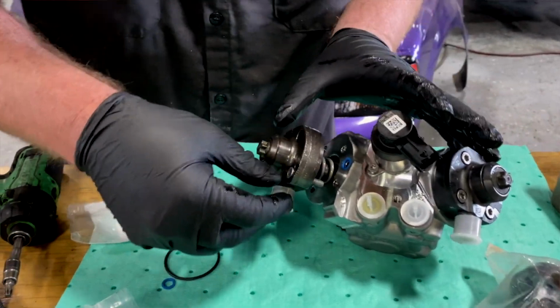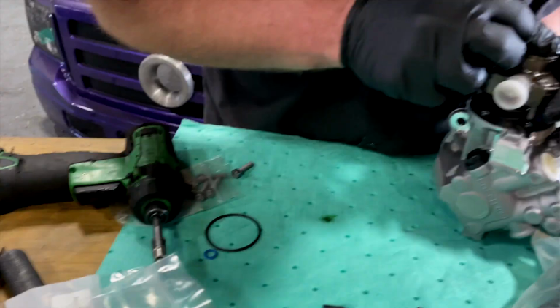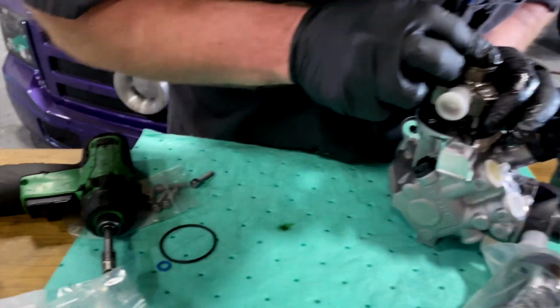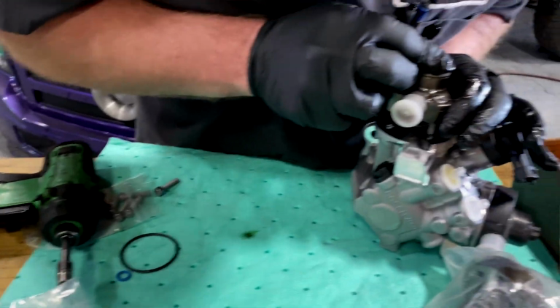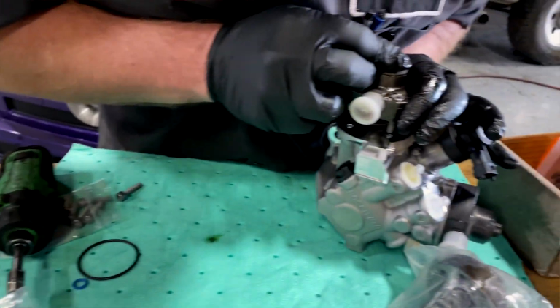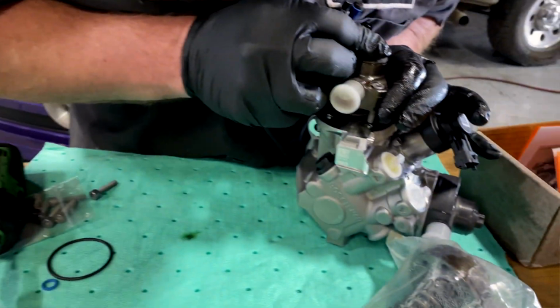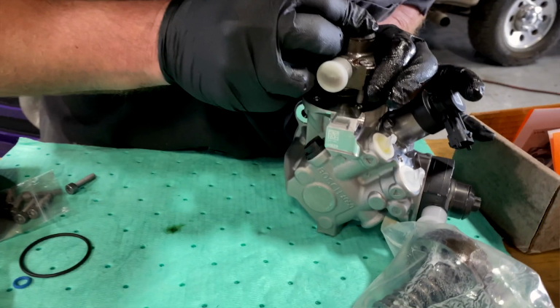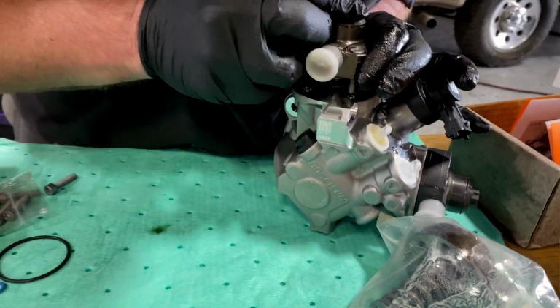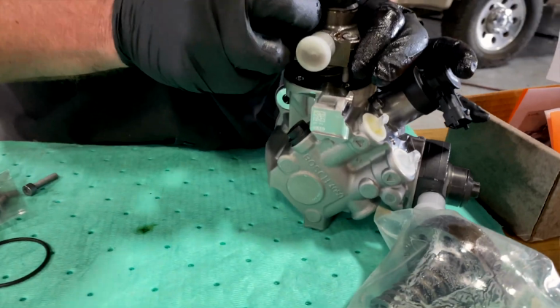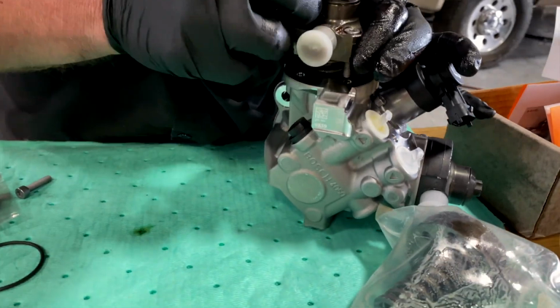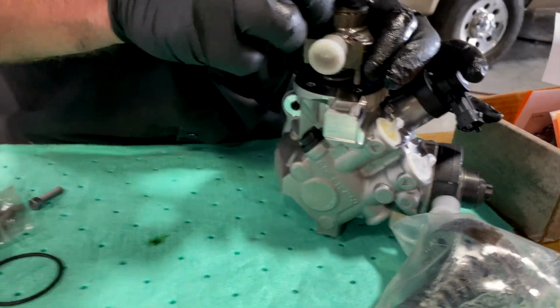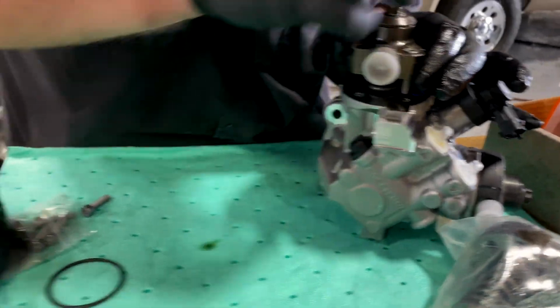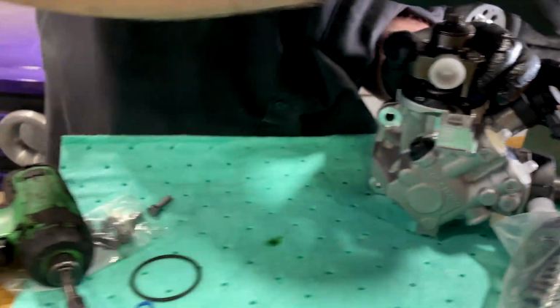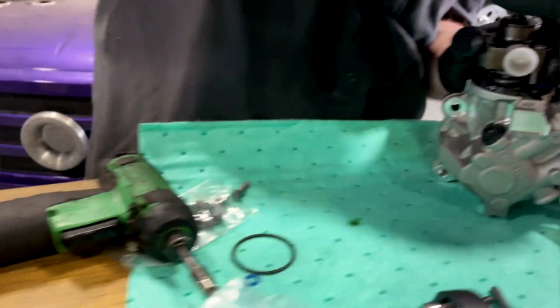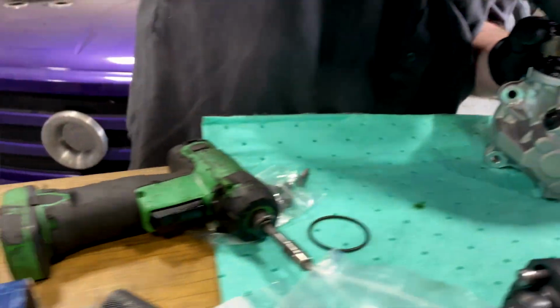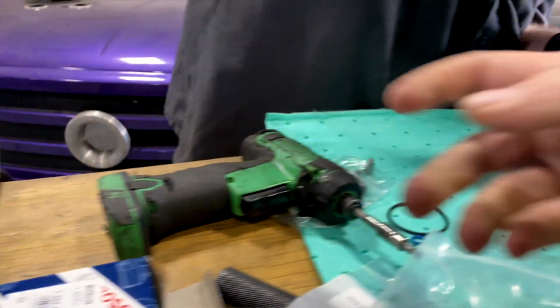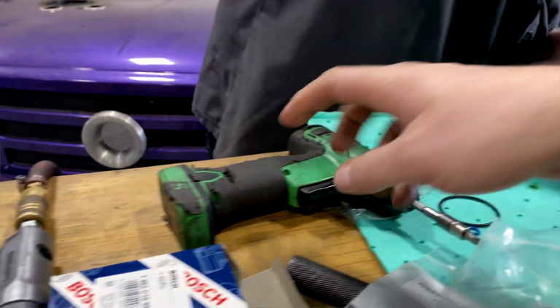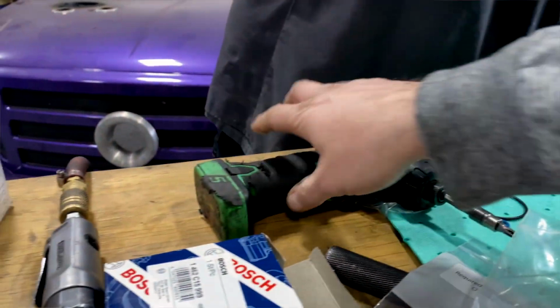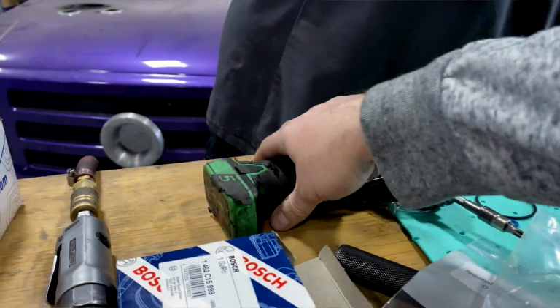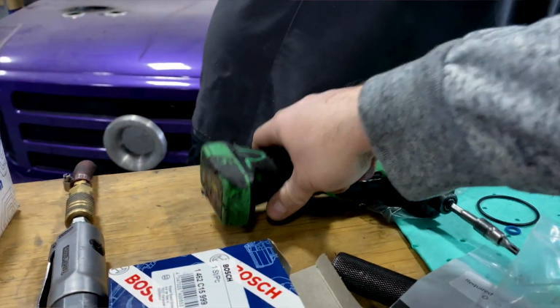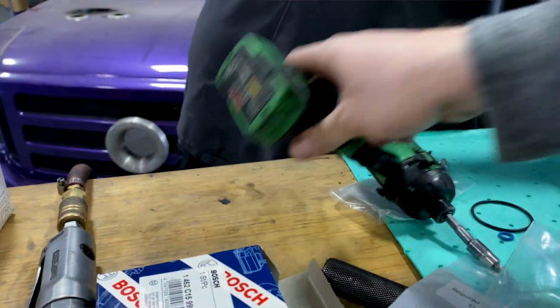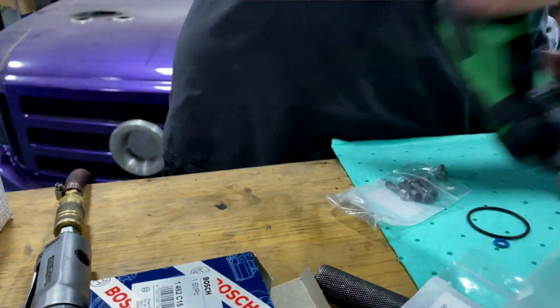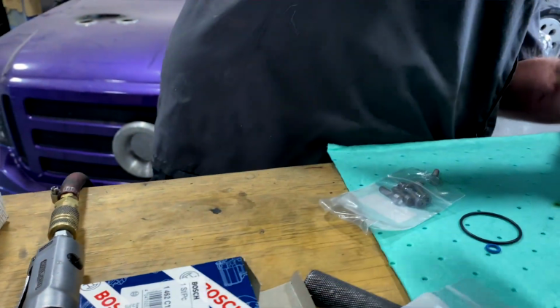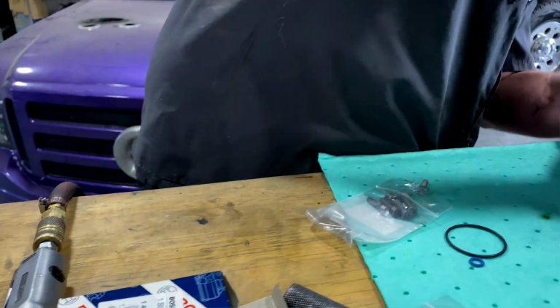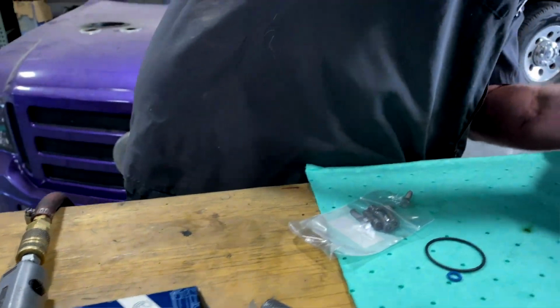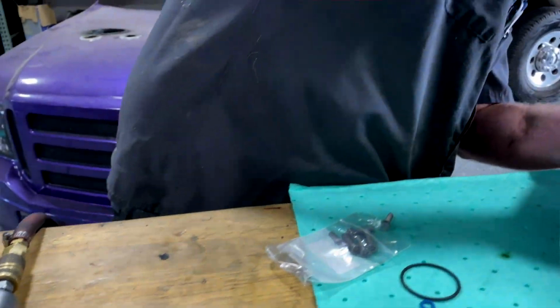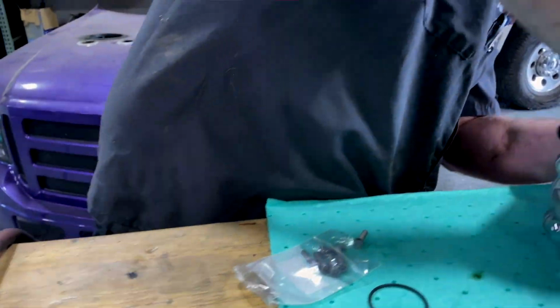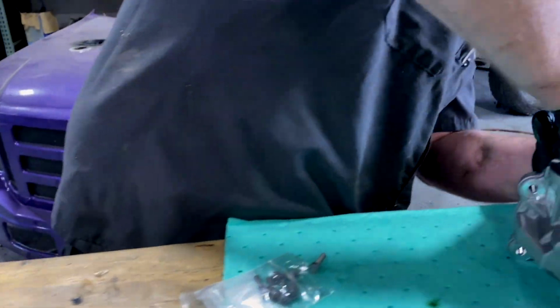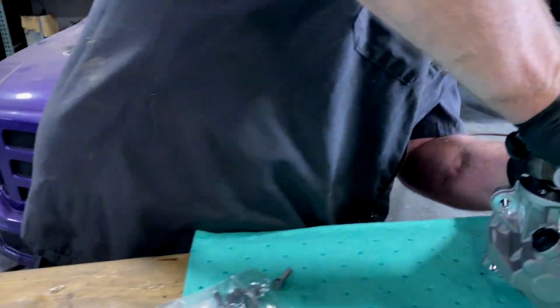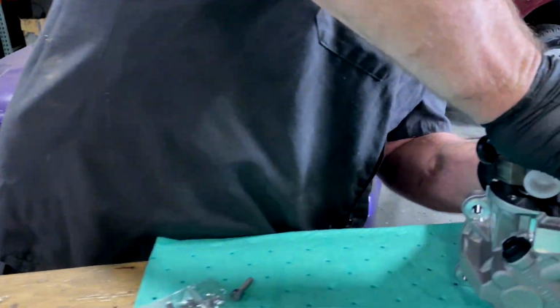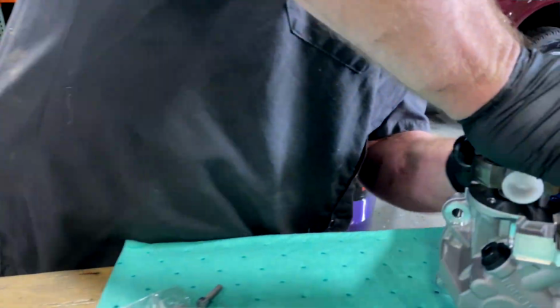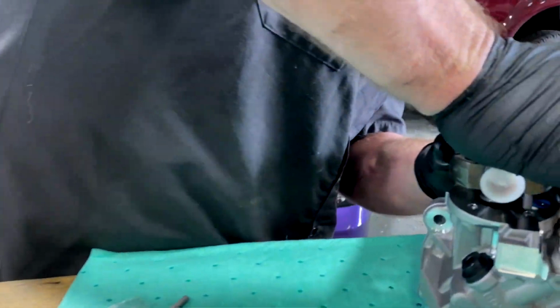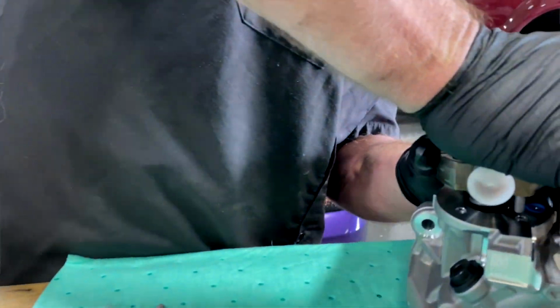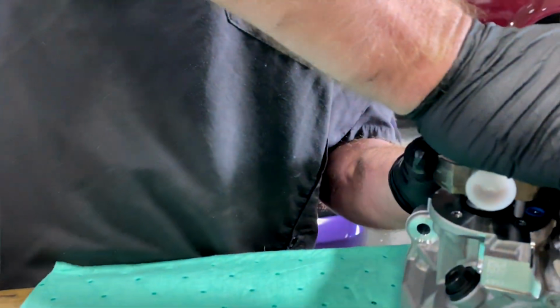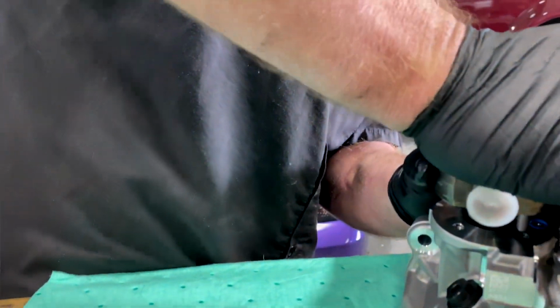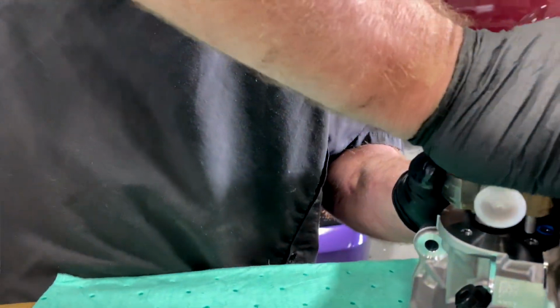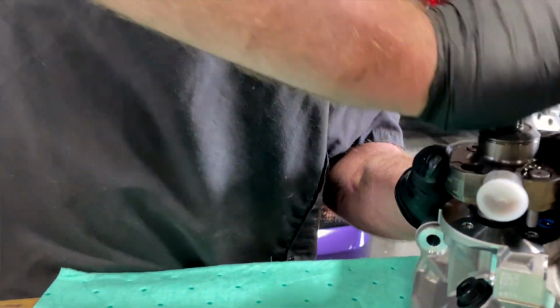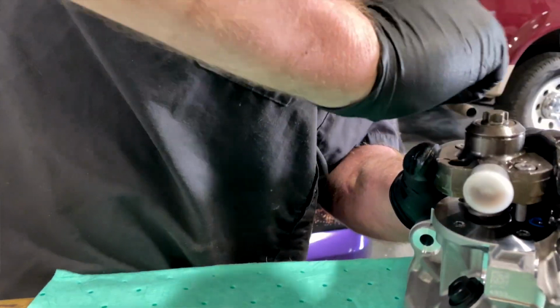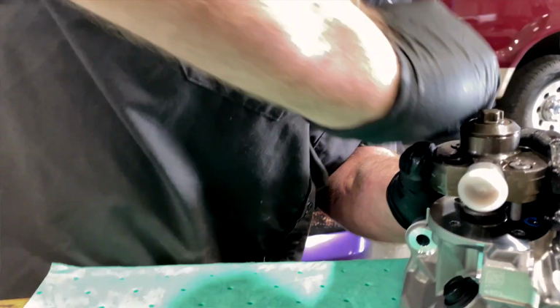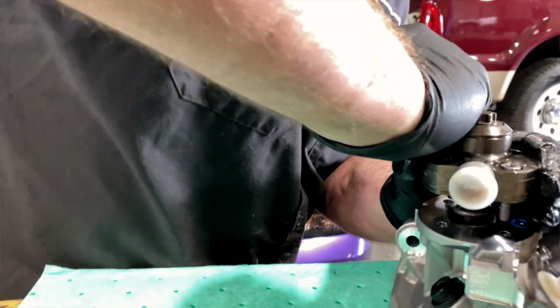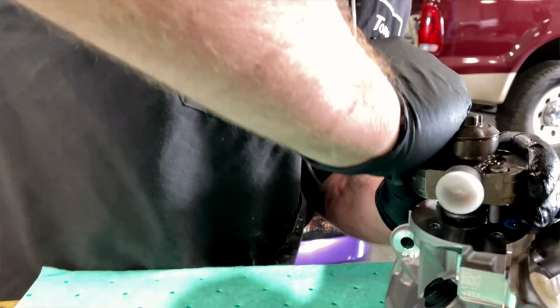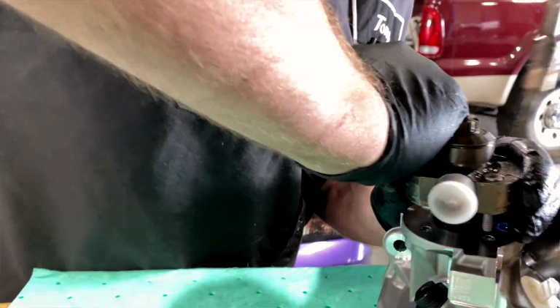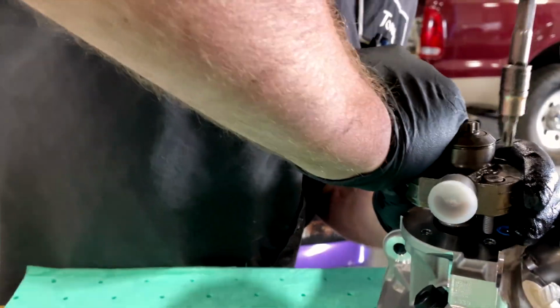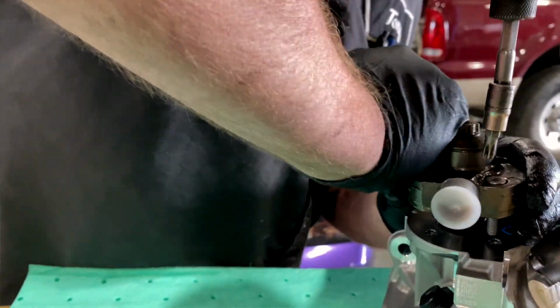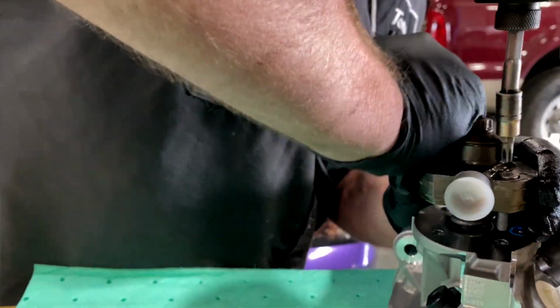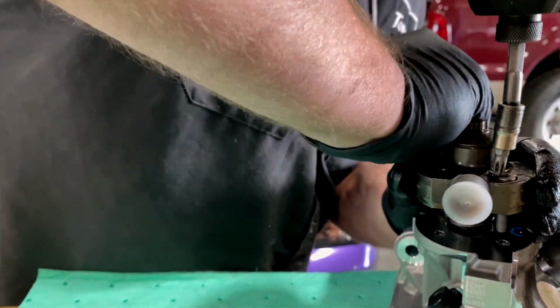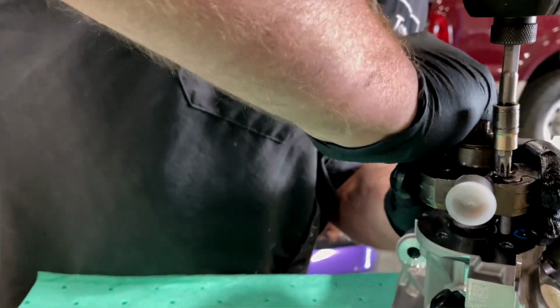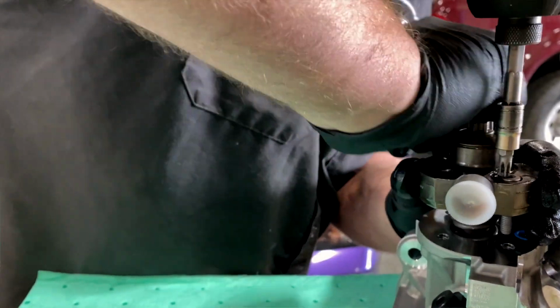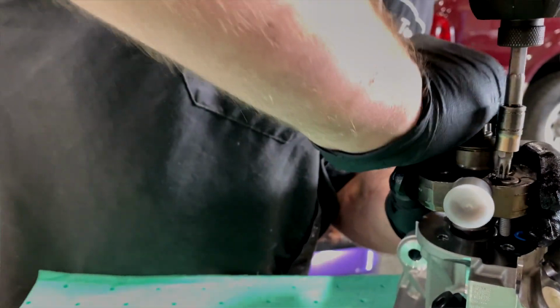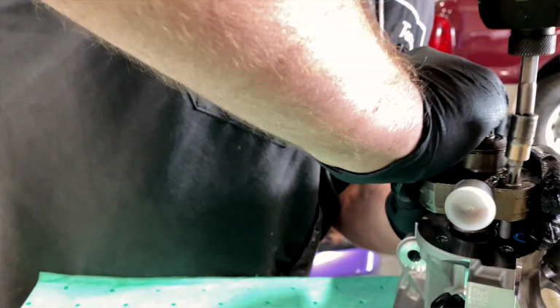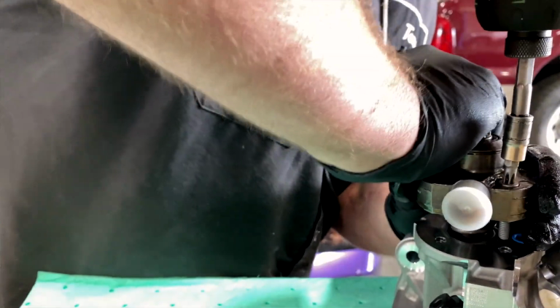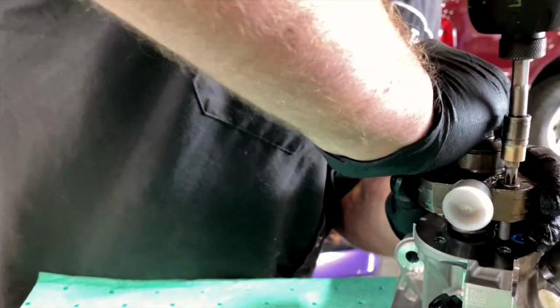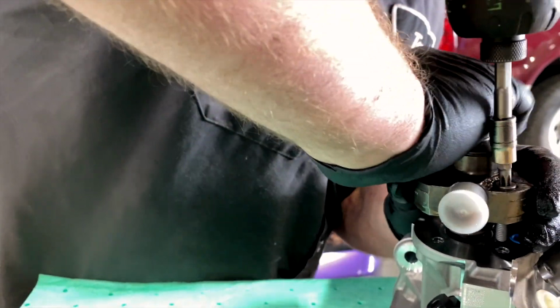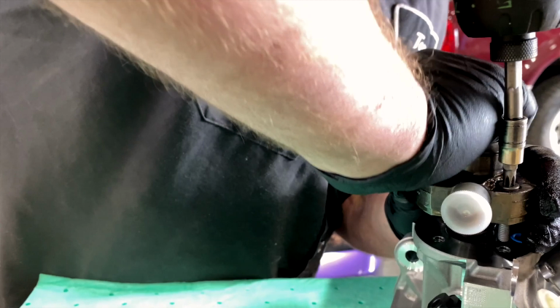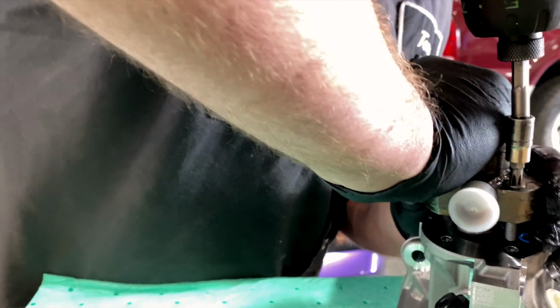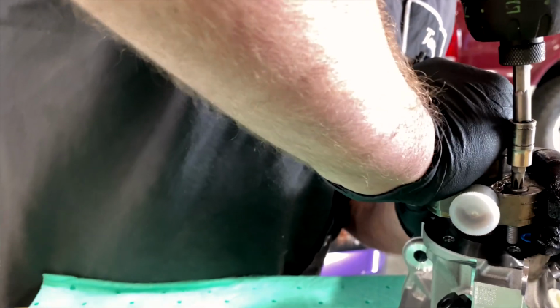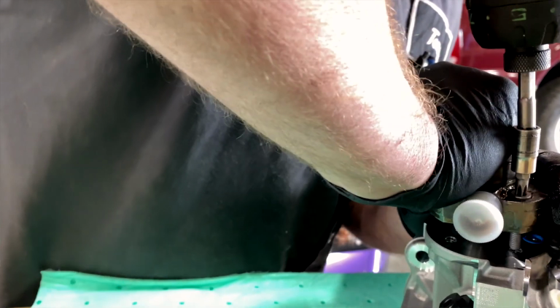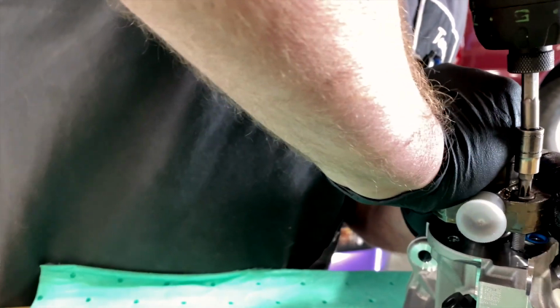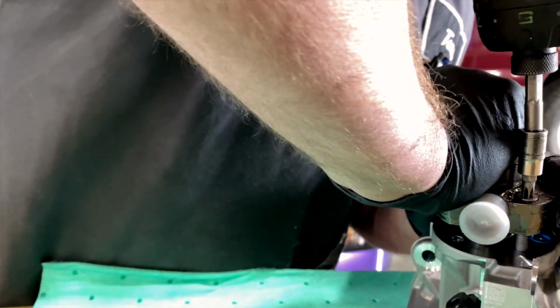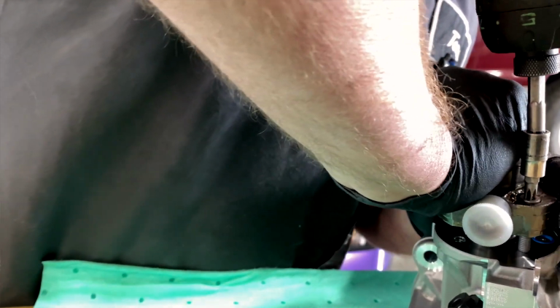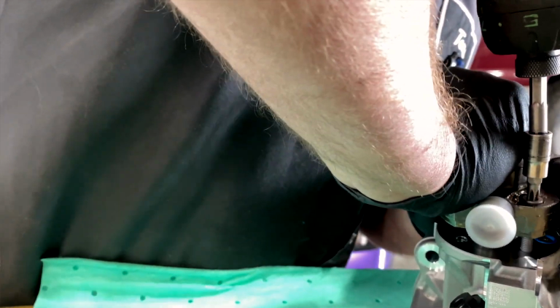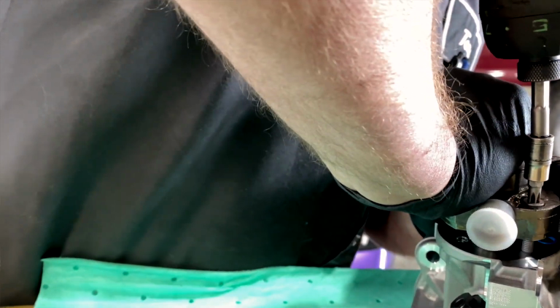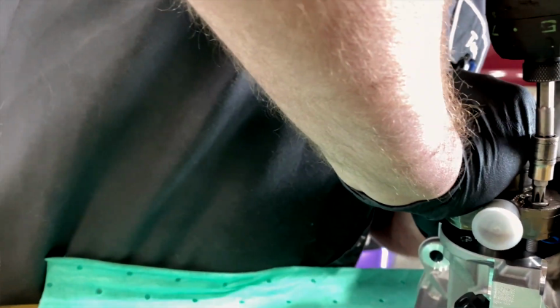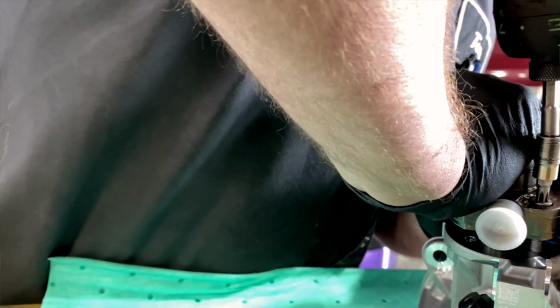When compressing the spring, you might need someone to lend a hand. If you have a bench vice, you can compress the spring with one person.